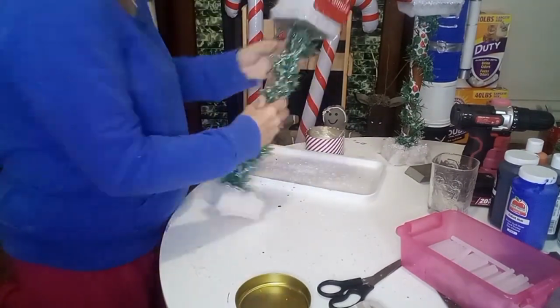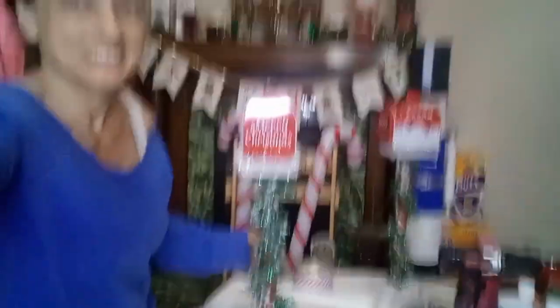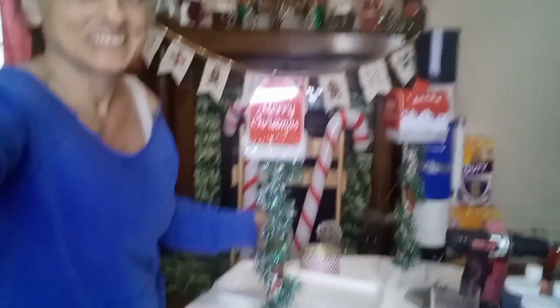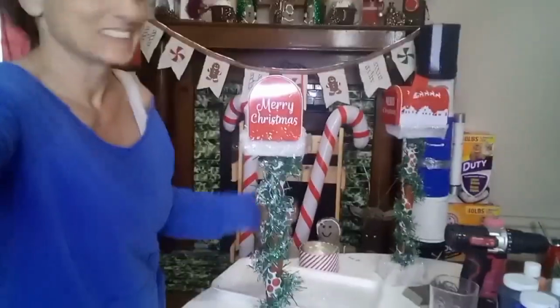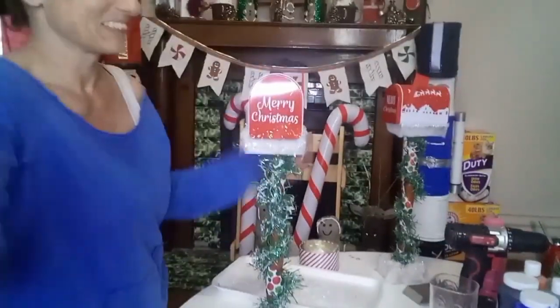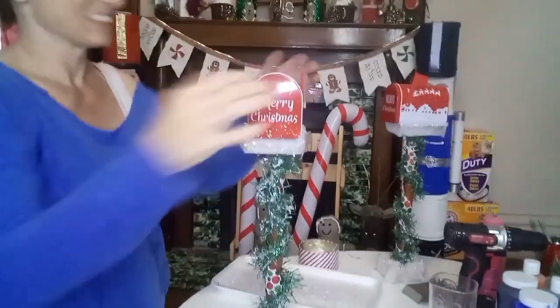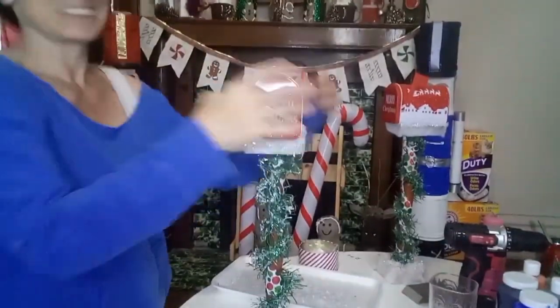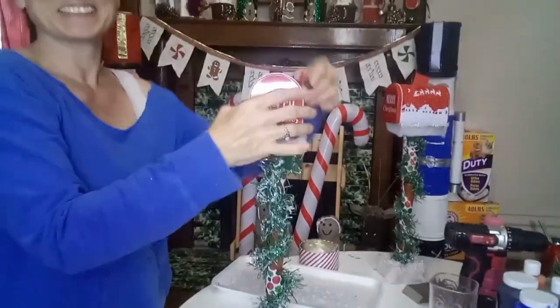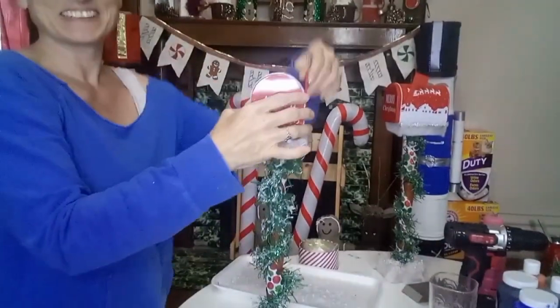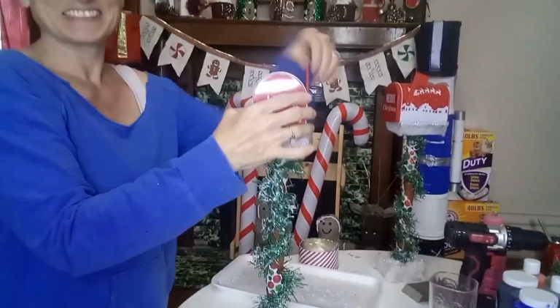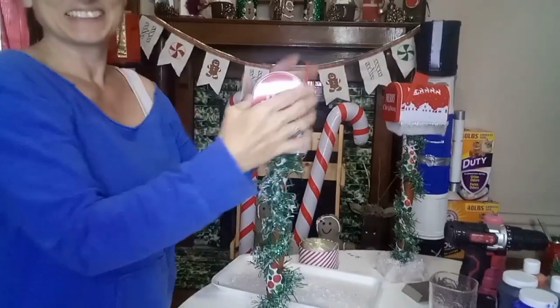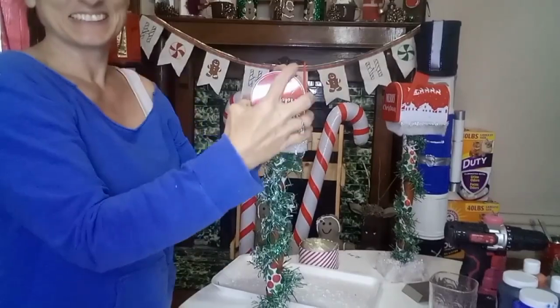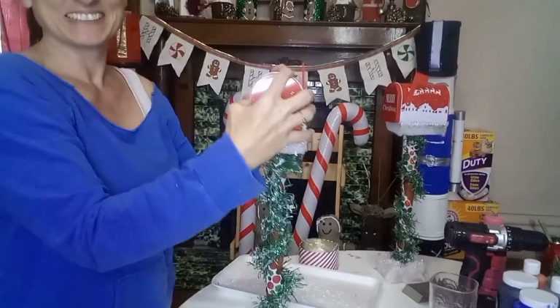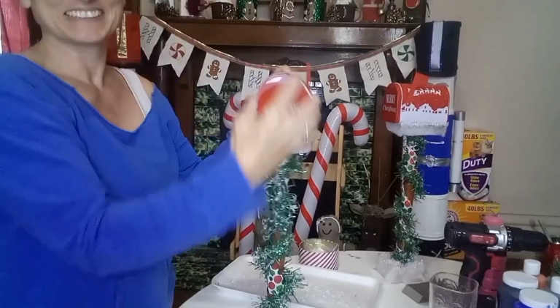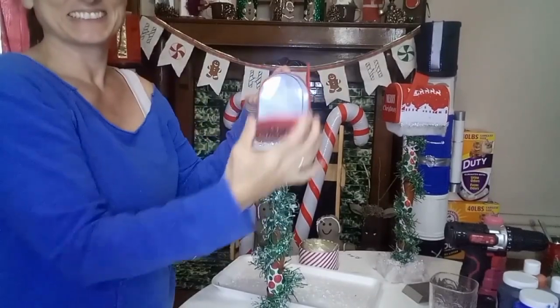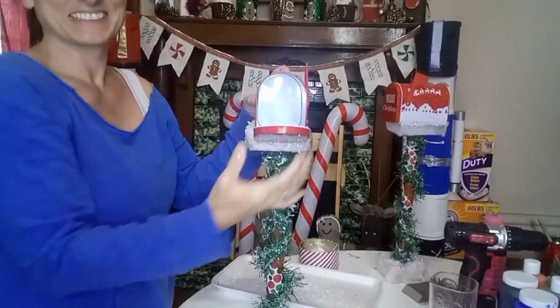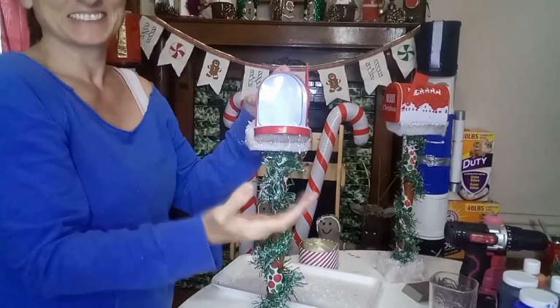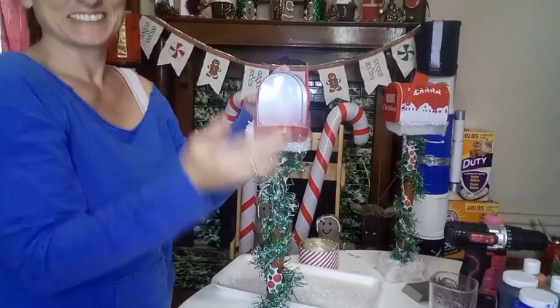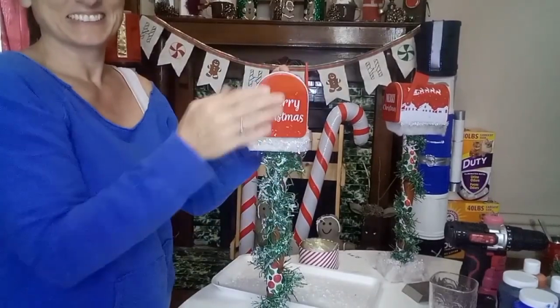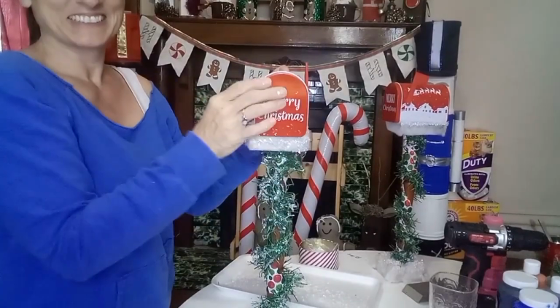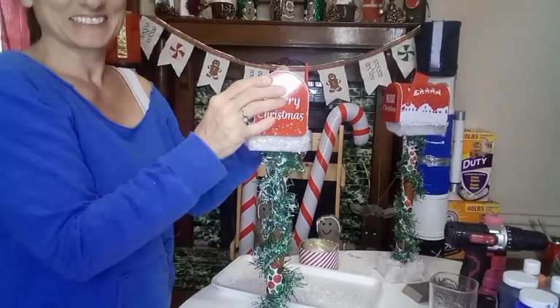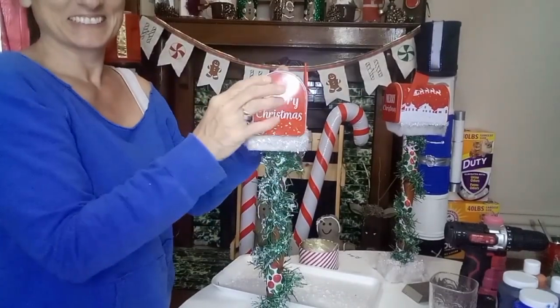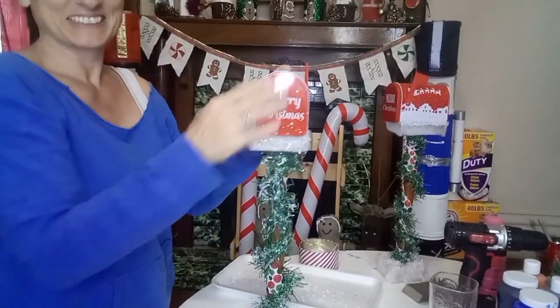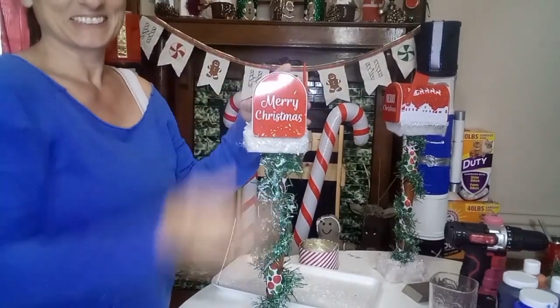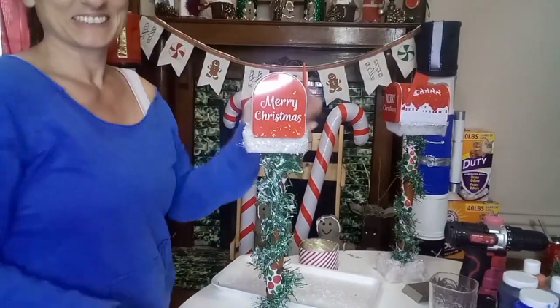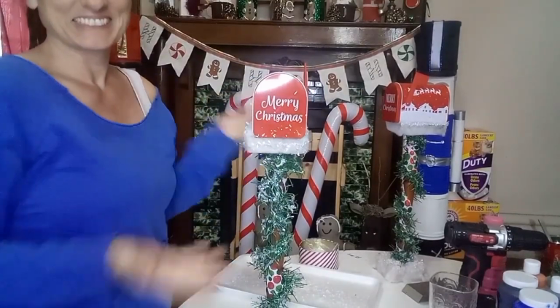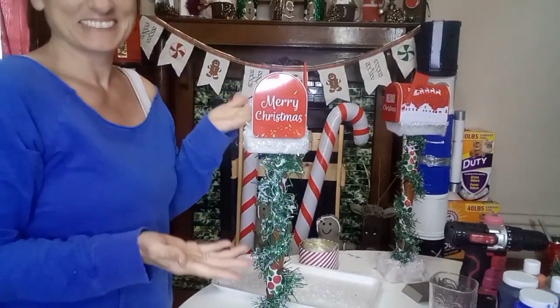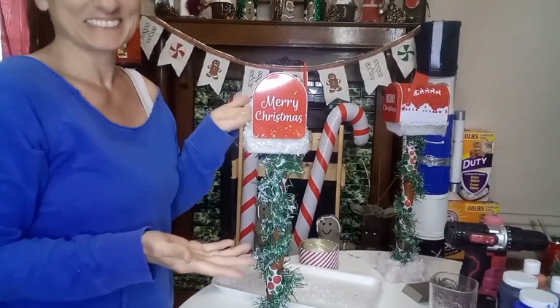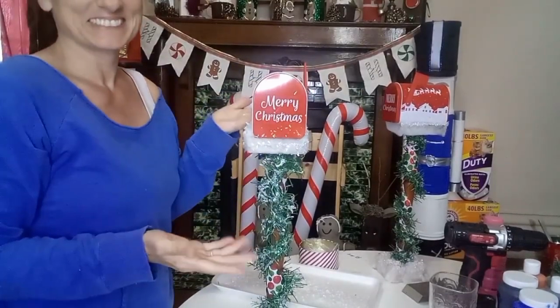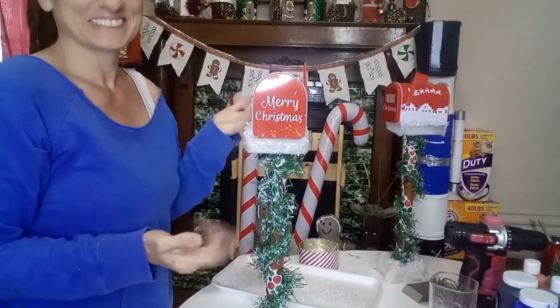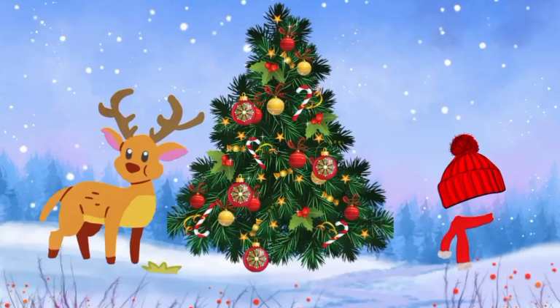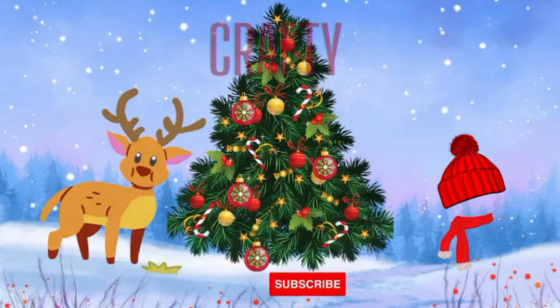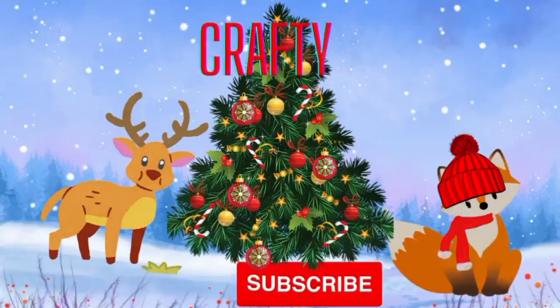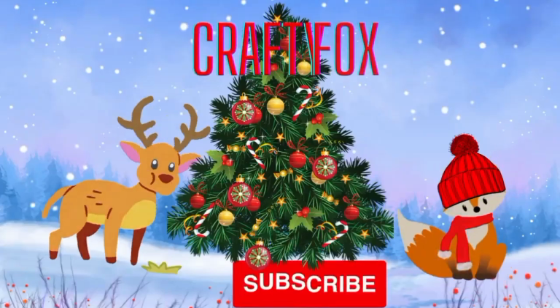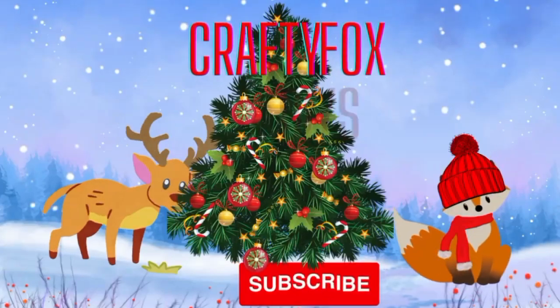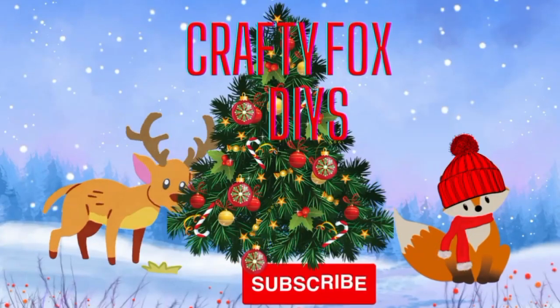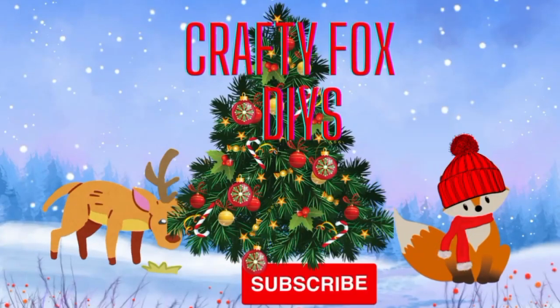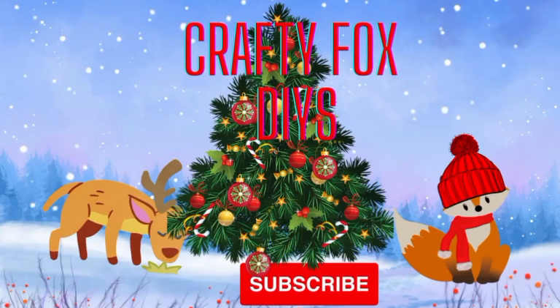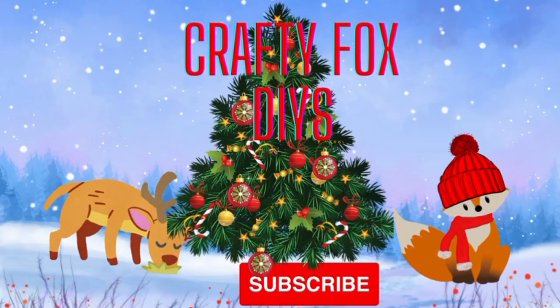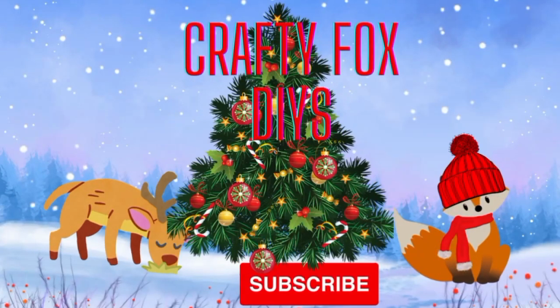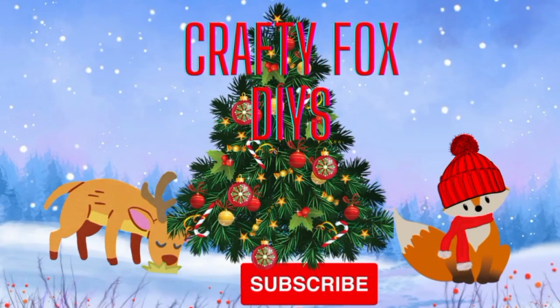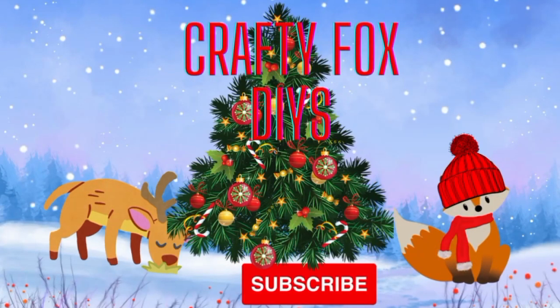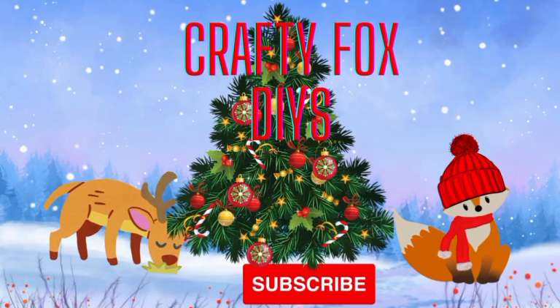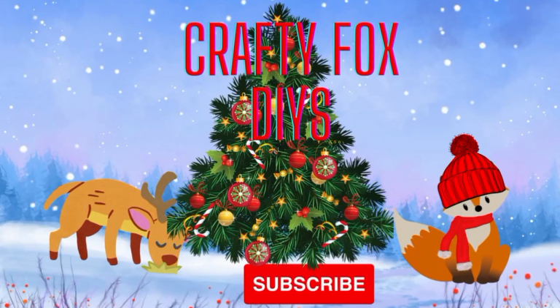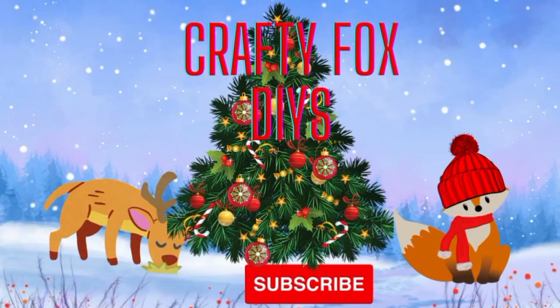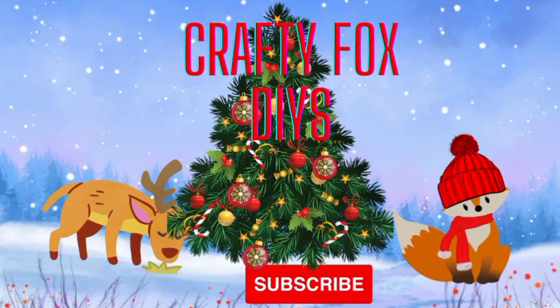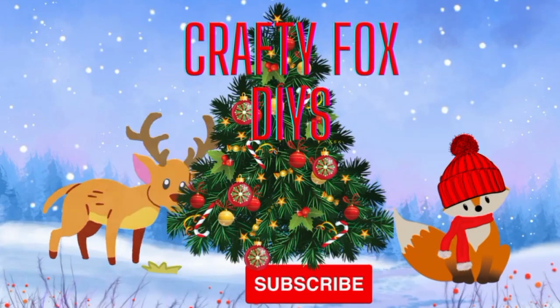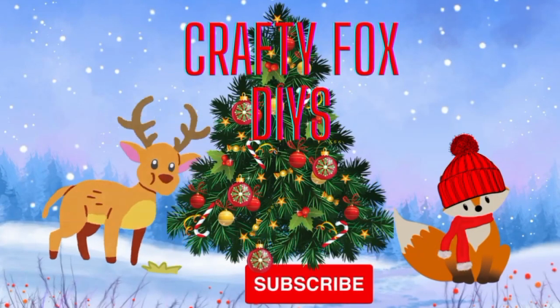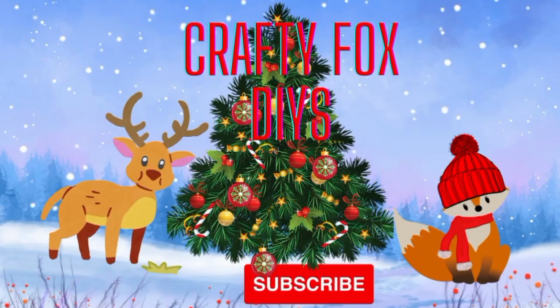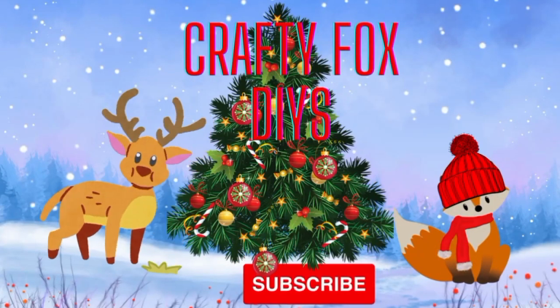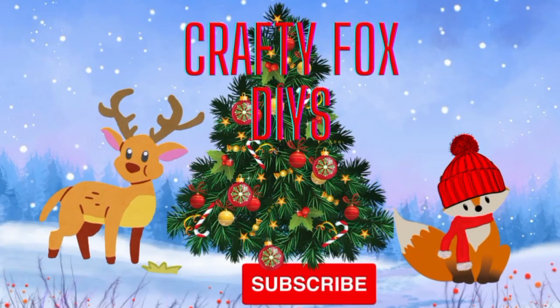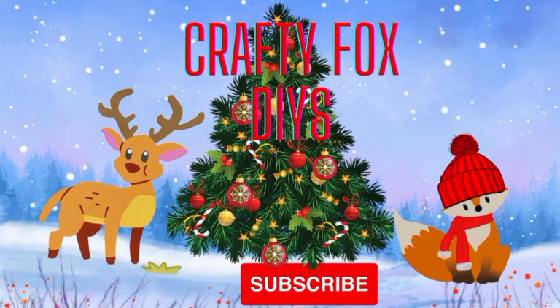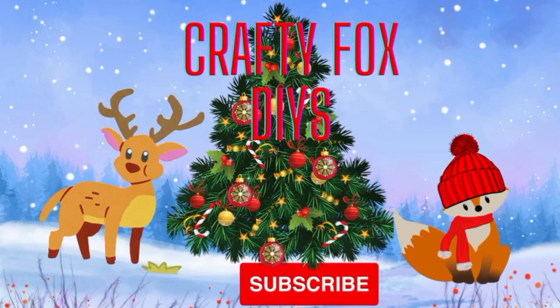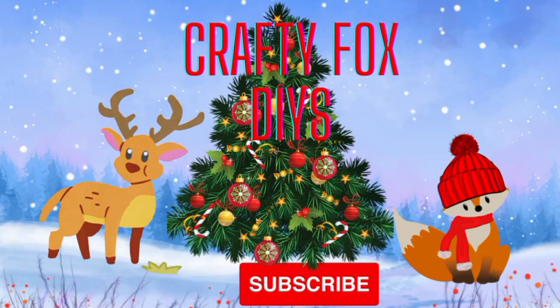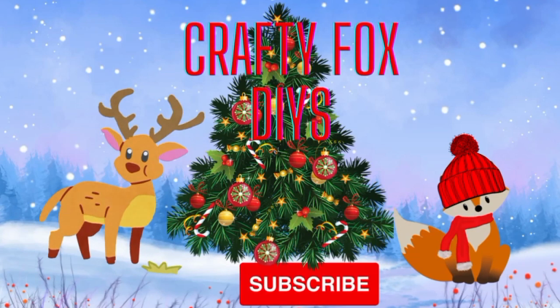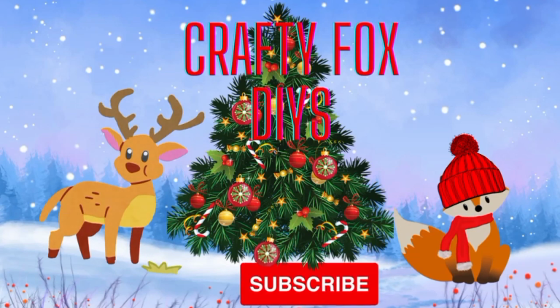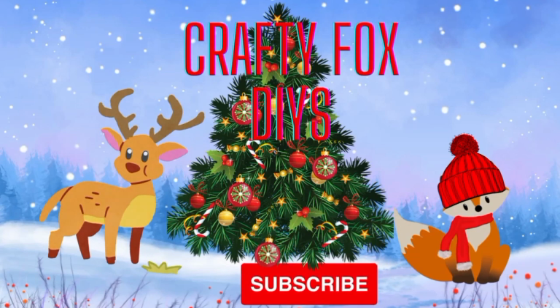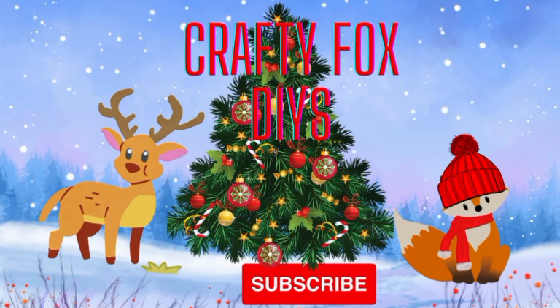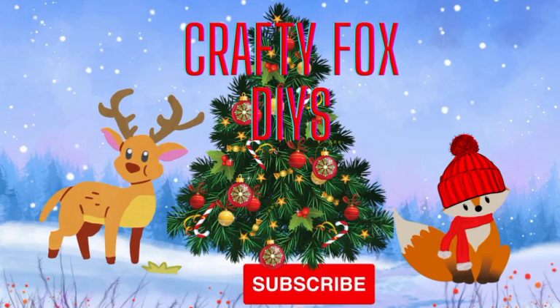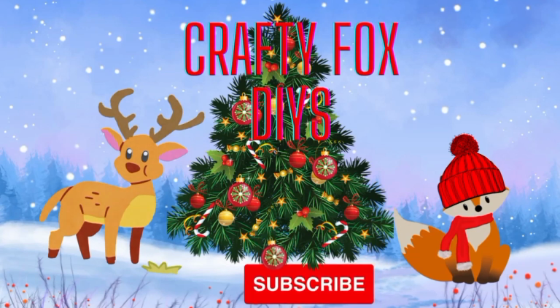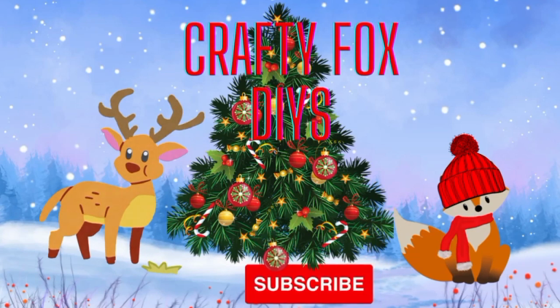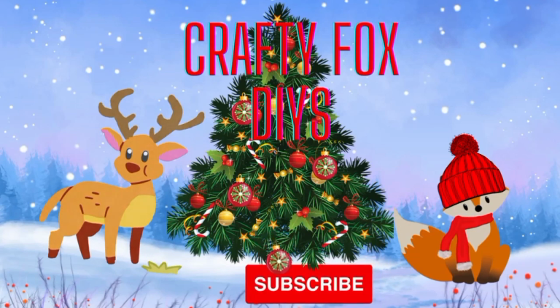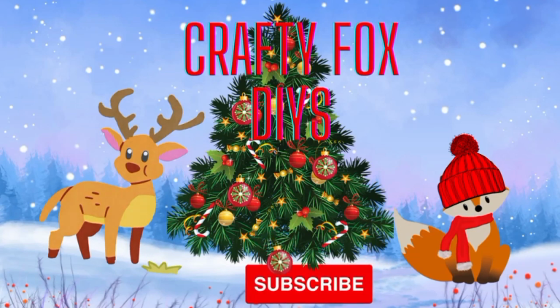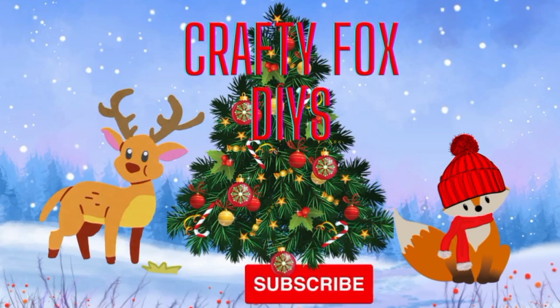There we go — a cute little Christmas mailbox! That's all for this video. Thank you for watching and I'll see you in the next one.